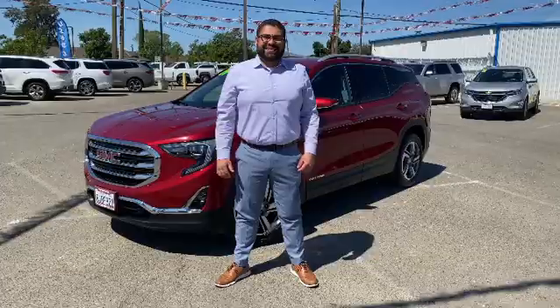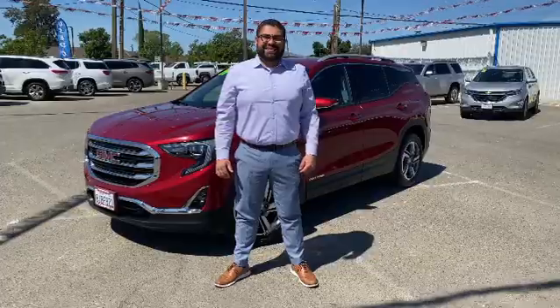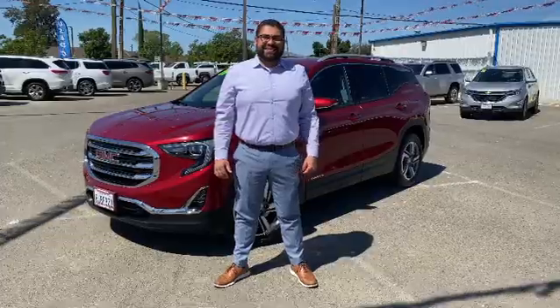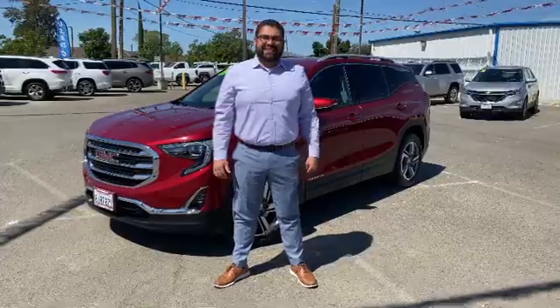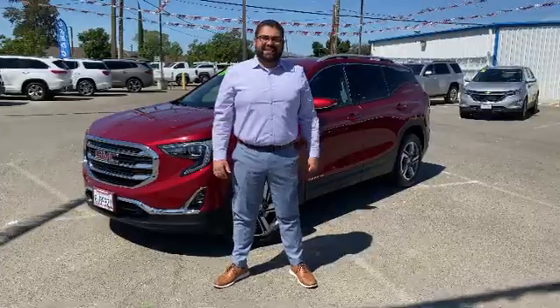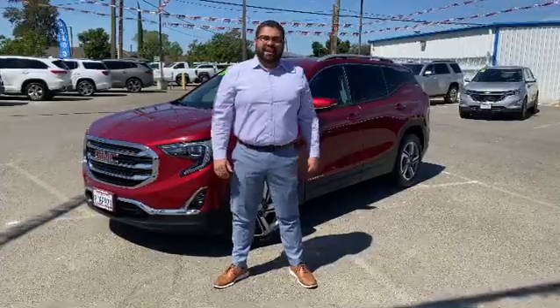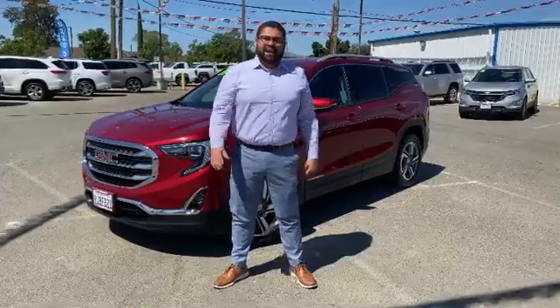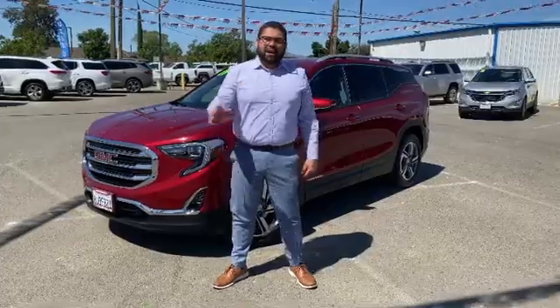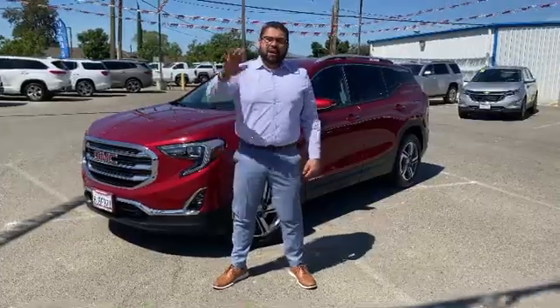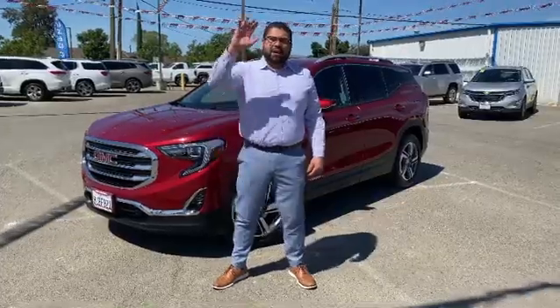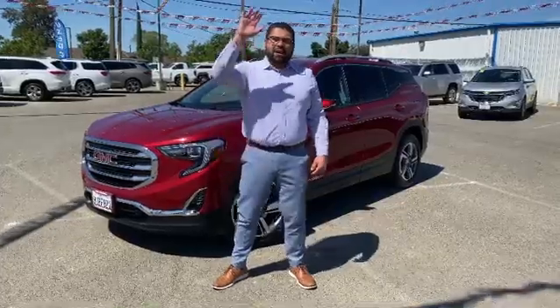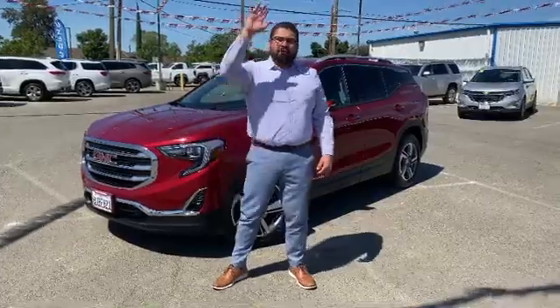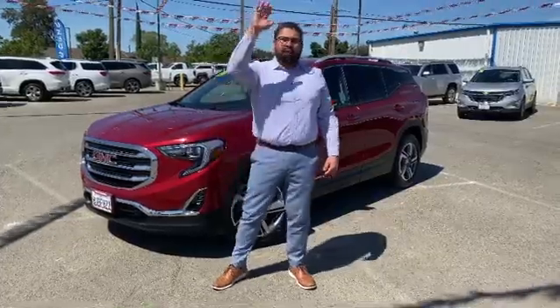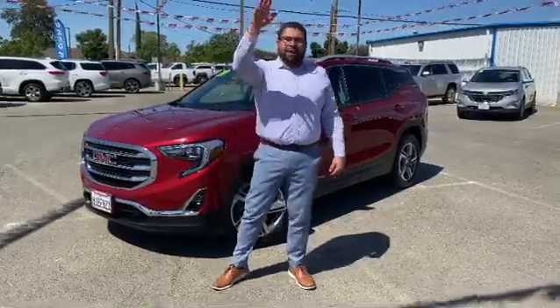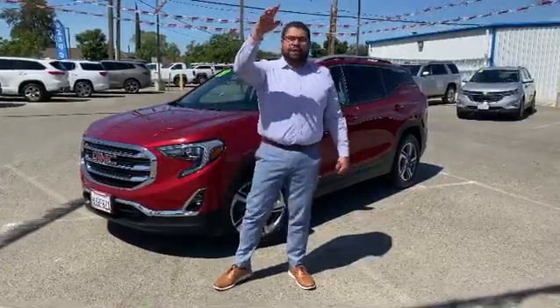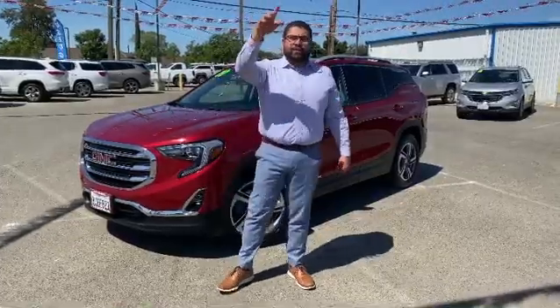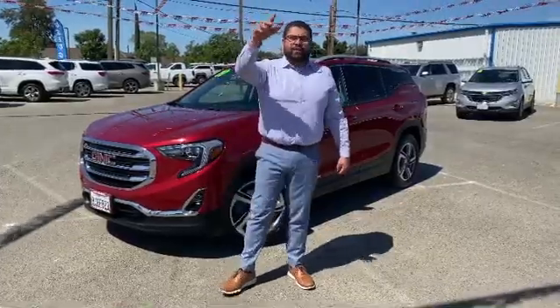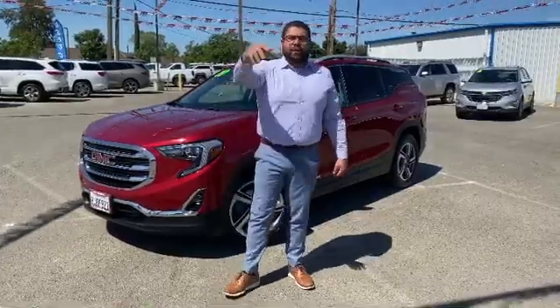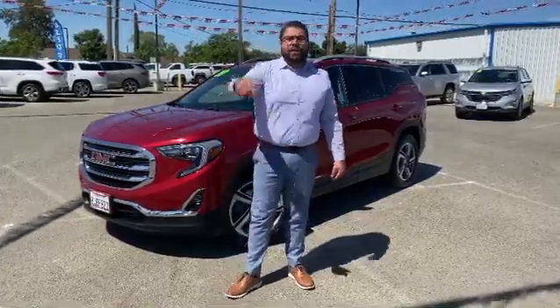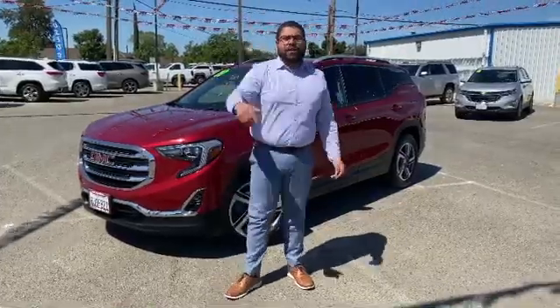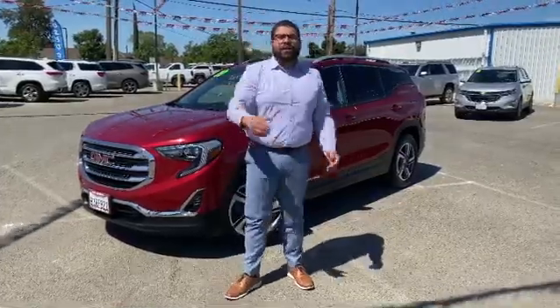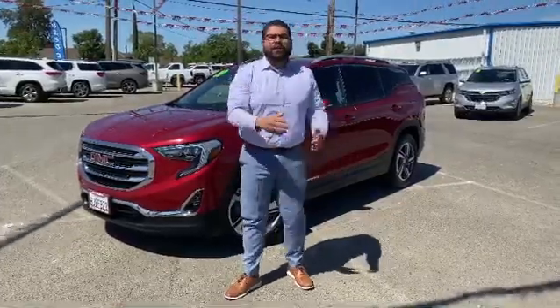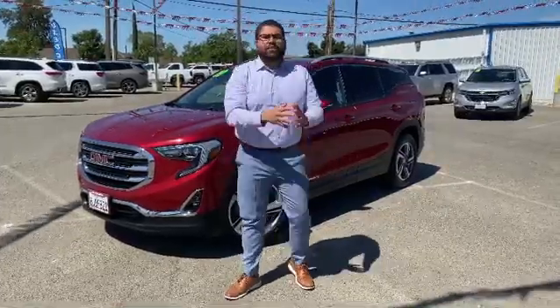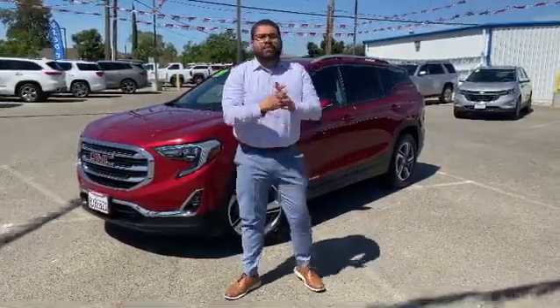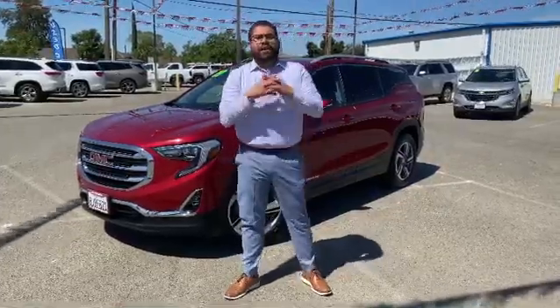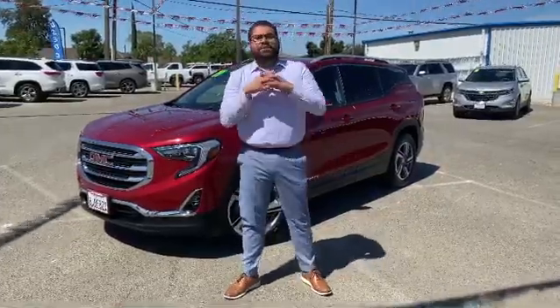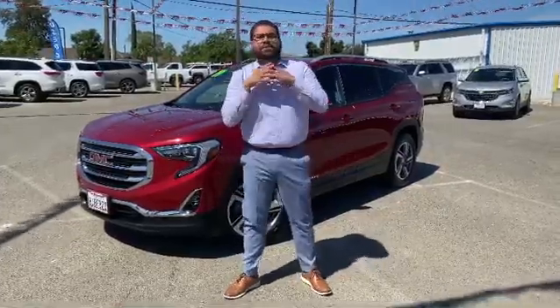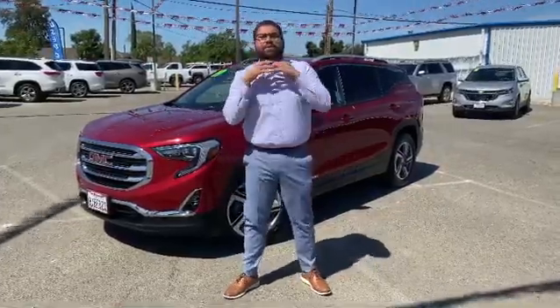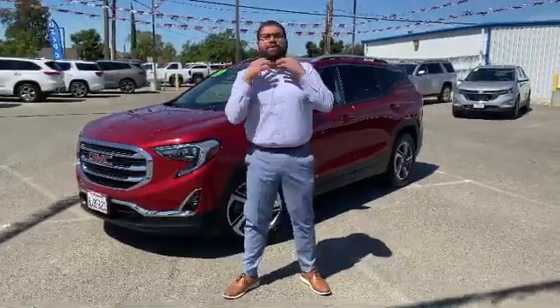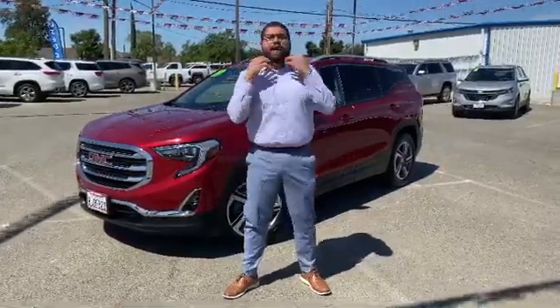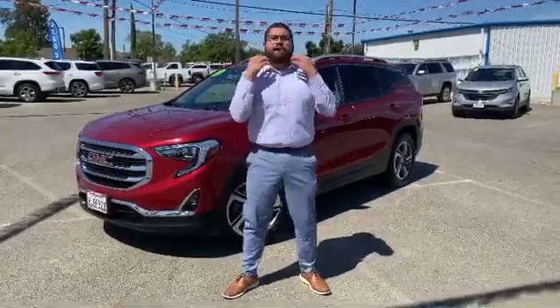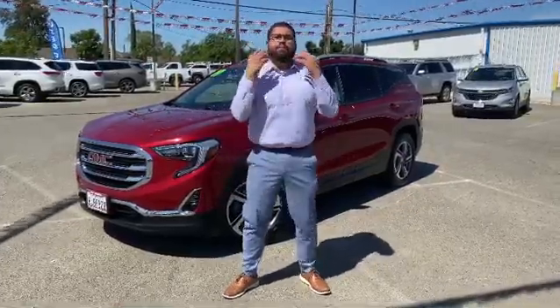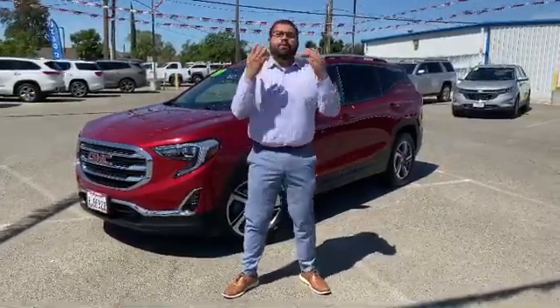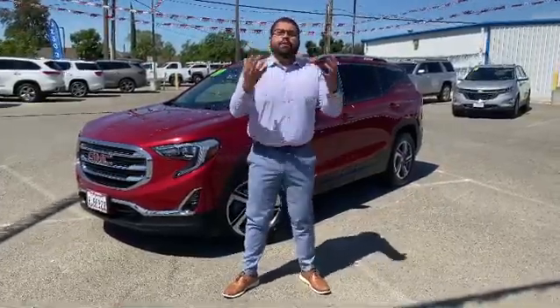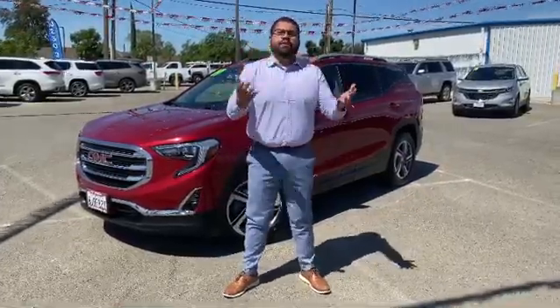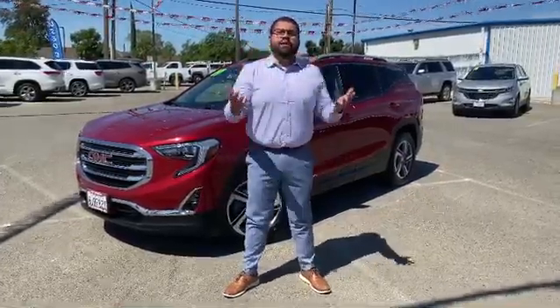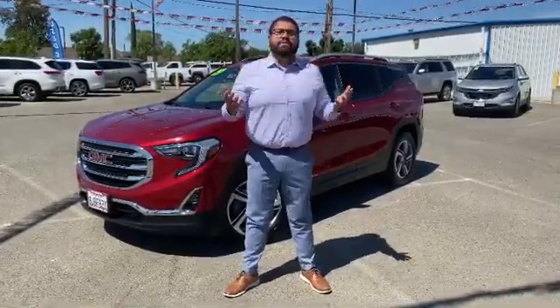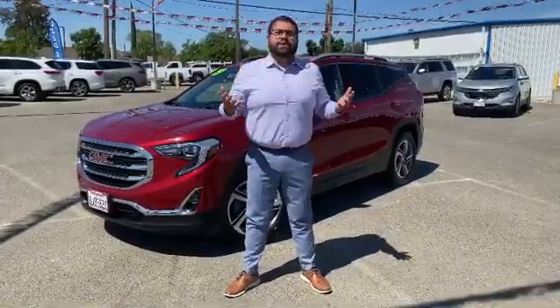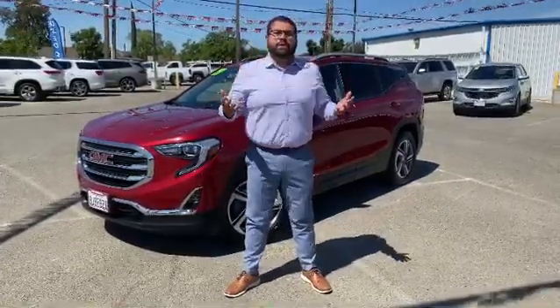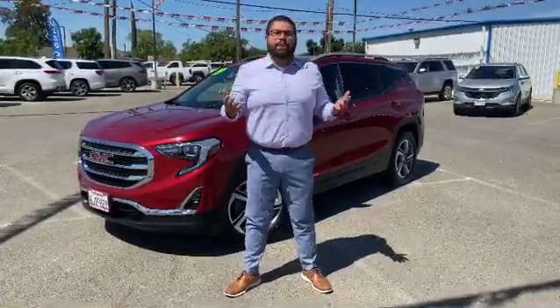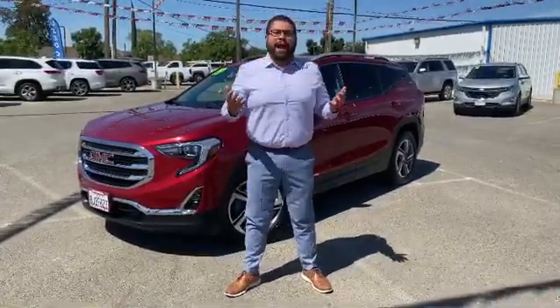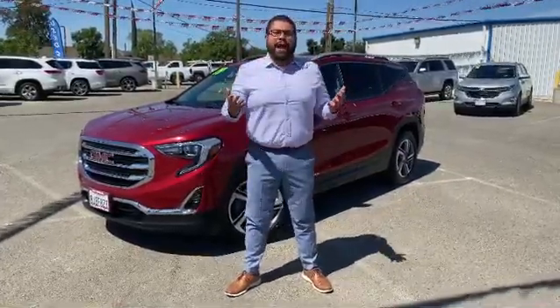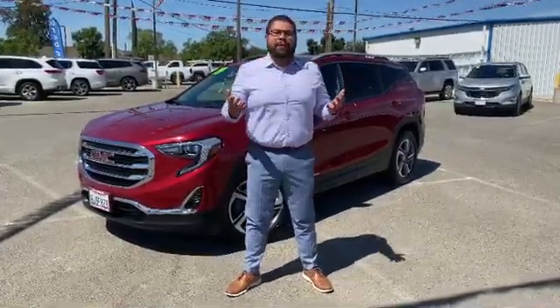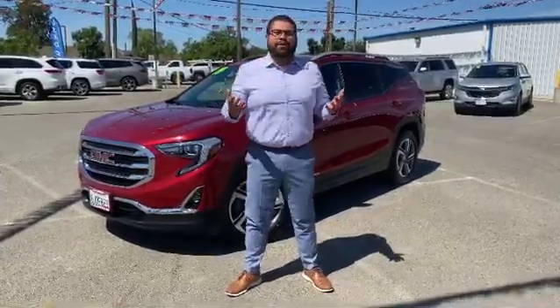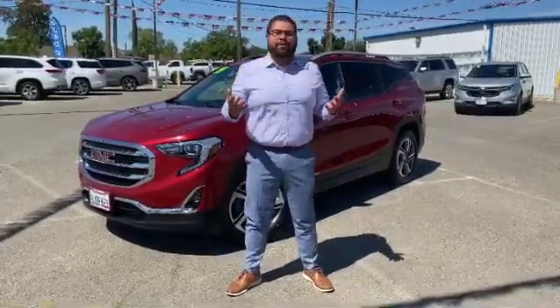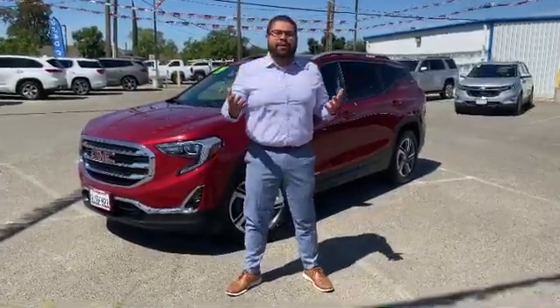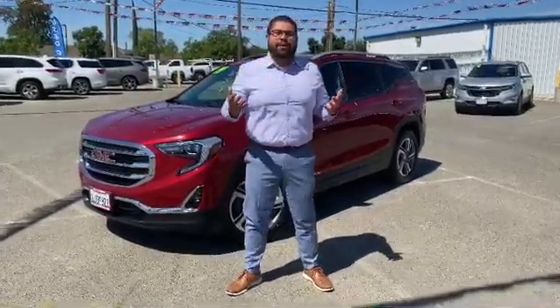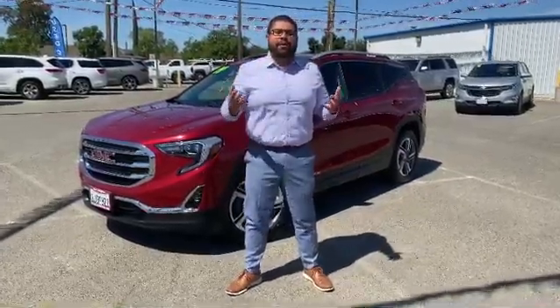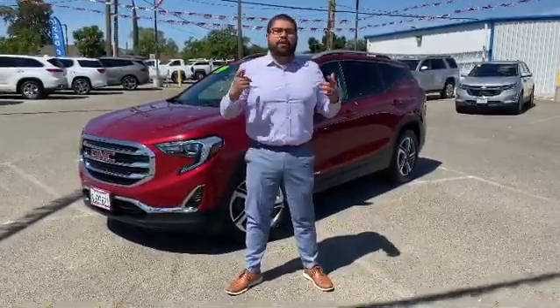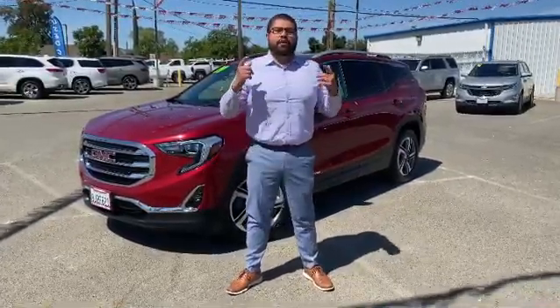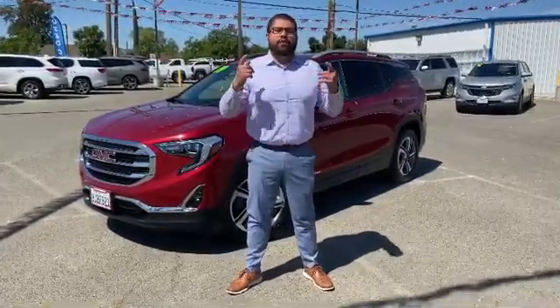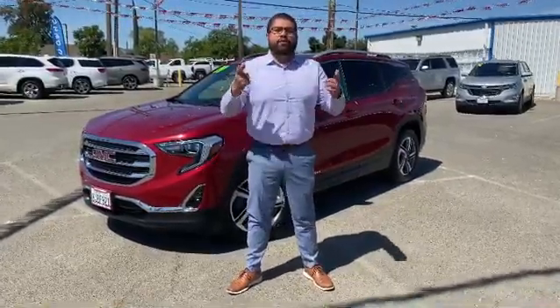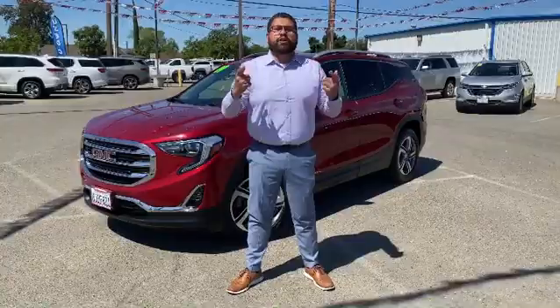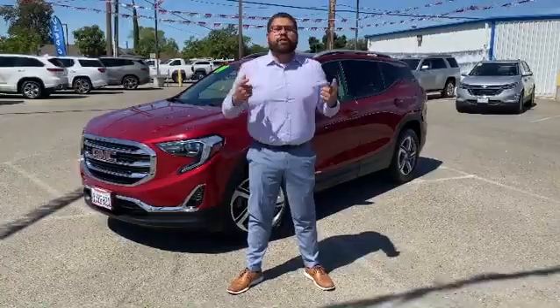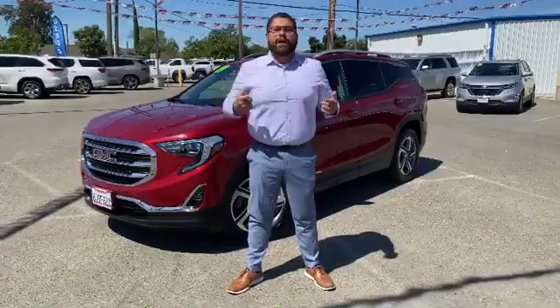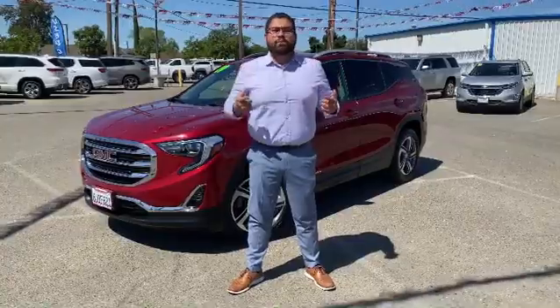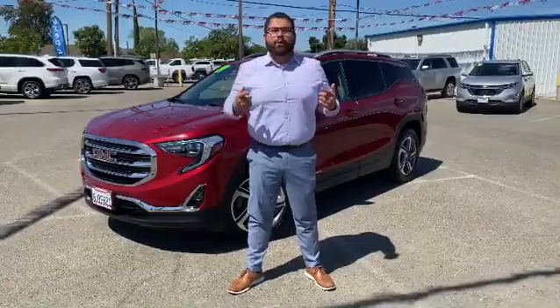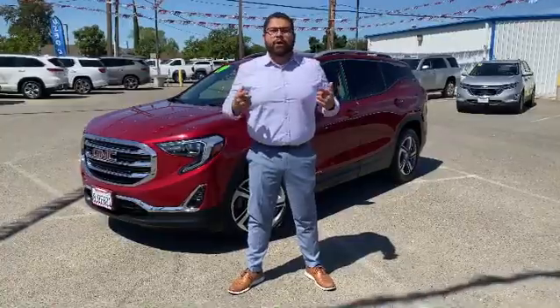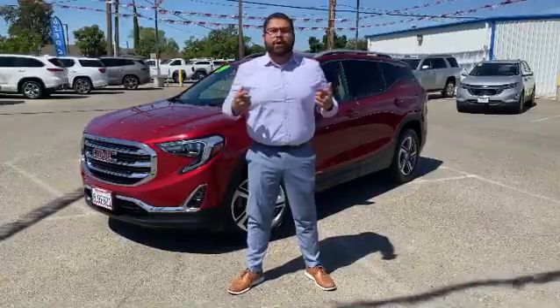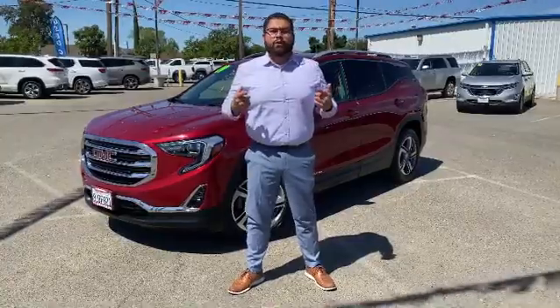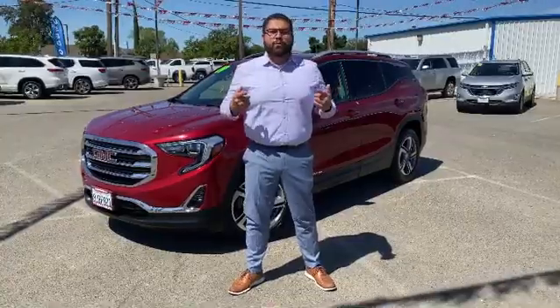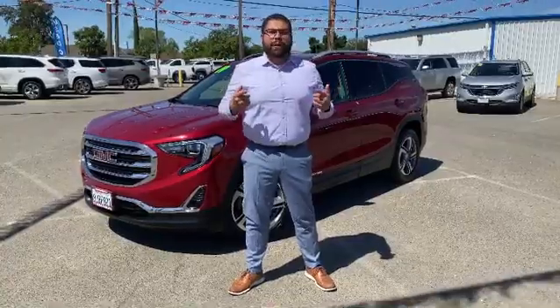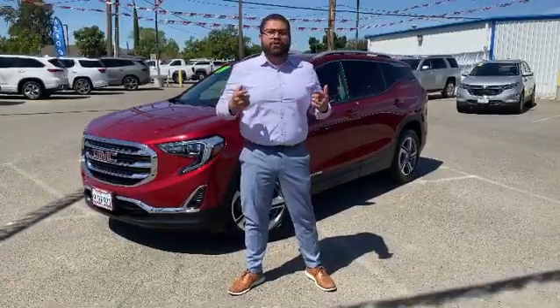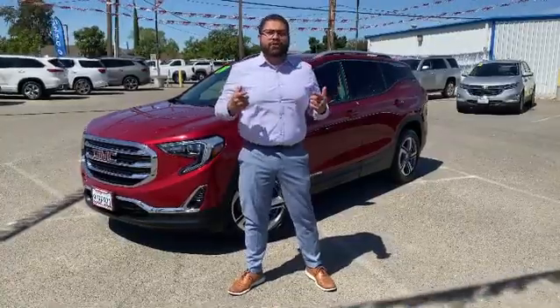Hello everyone, this is Frank here, Thompson Chevrolet at Butte, GMC, and Patterson, your certified pre-owned specialist.